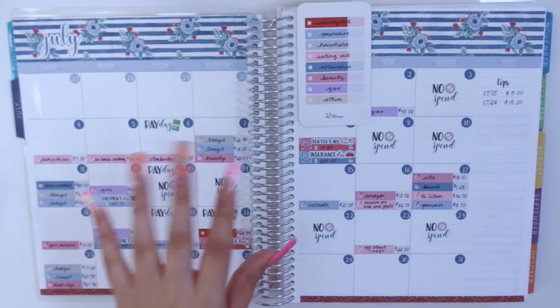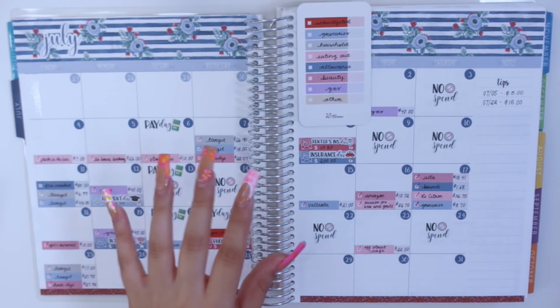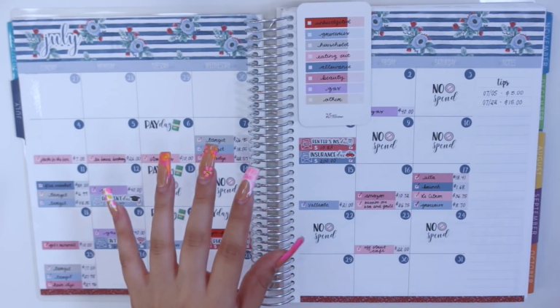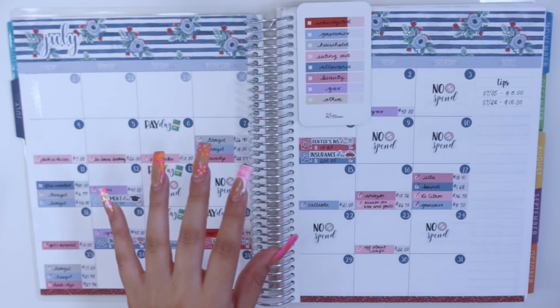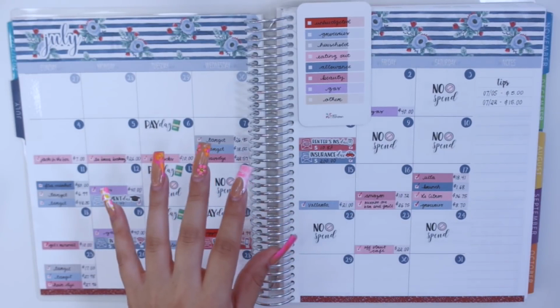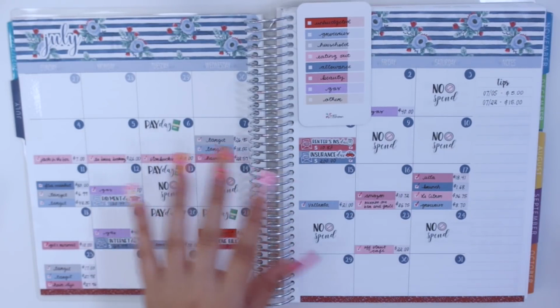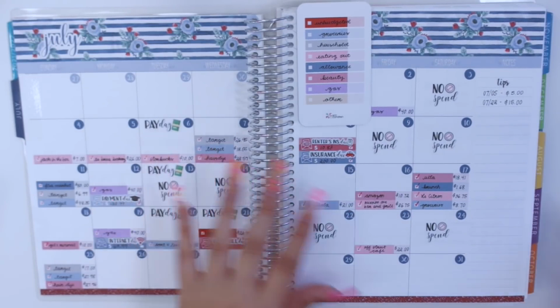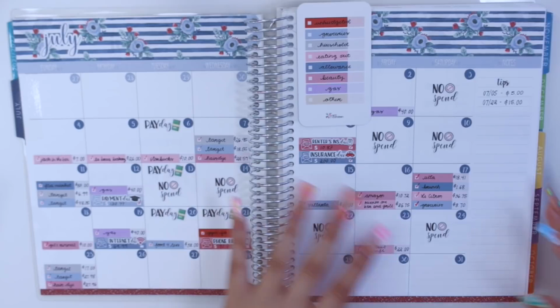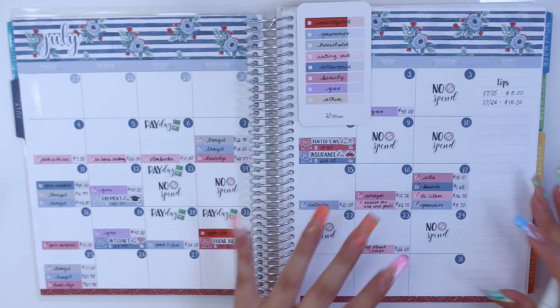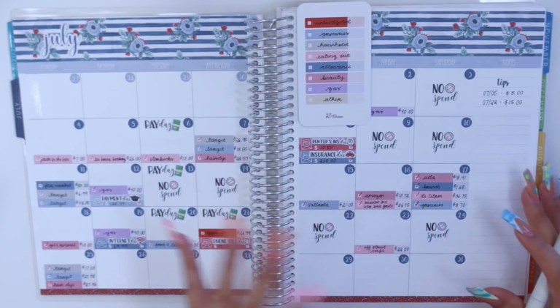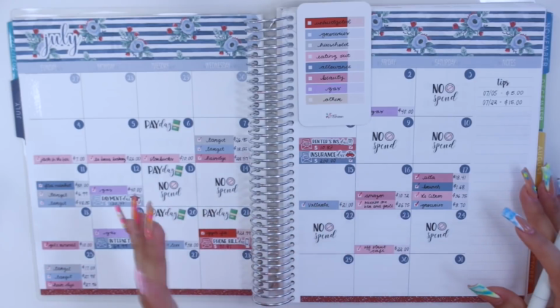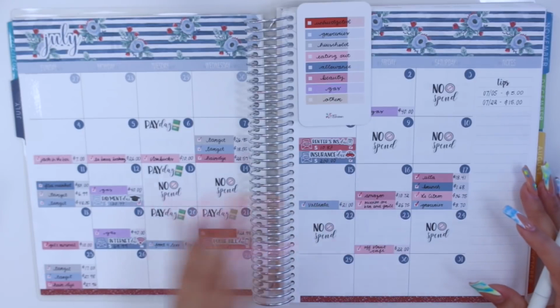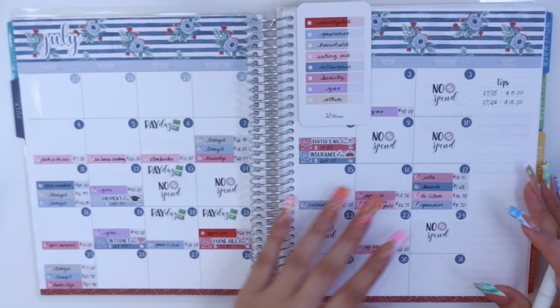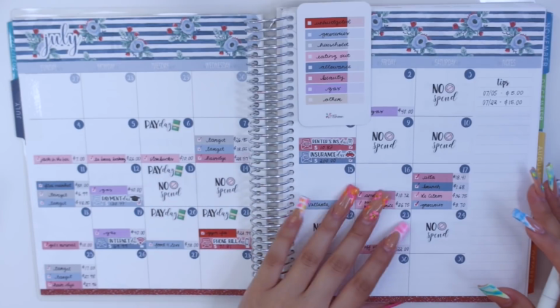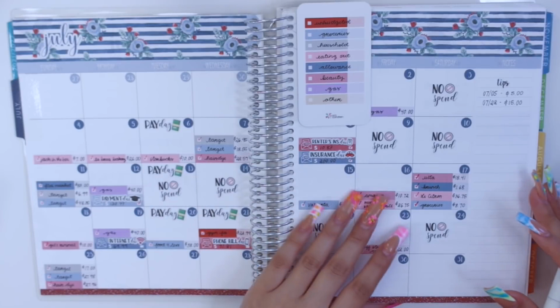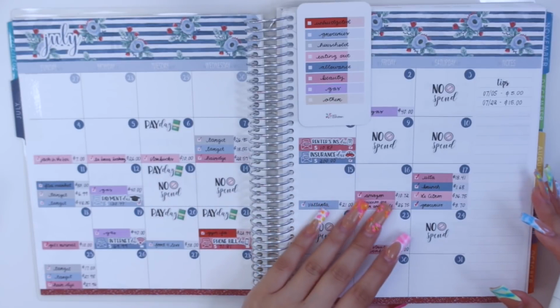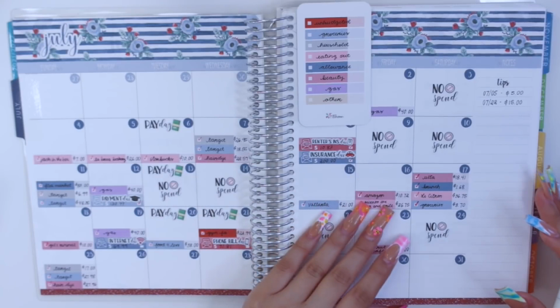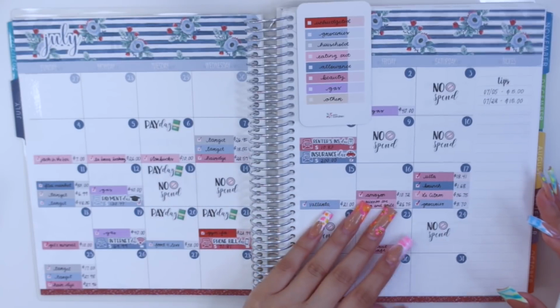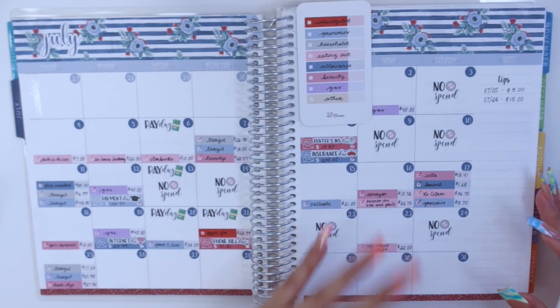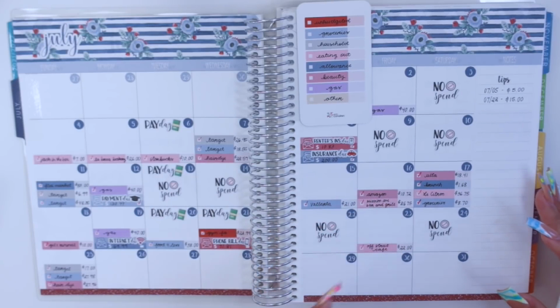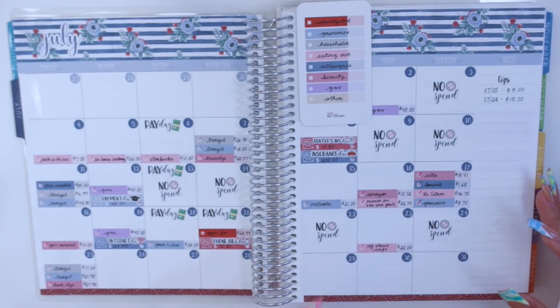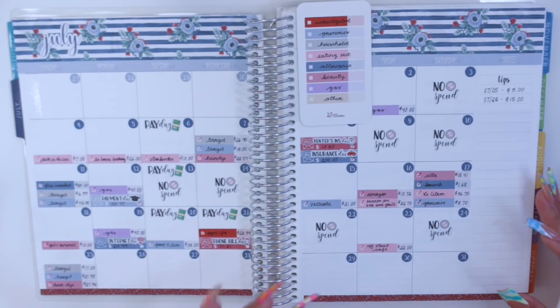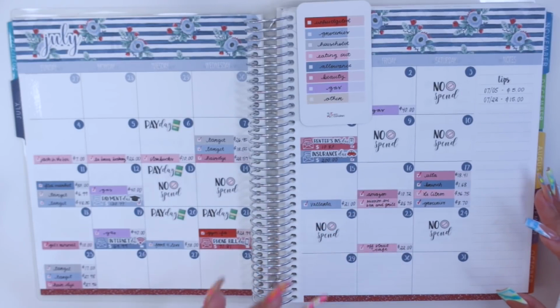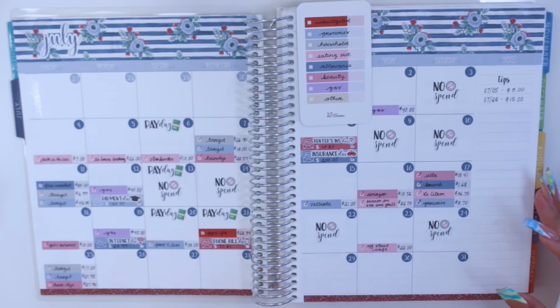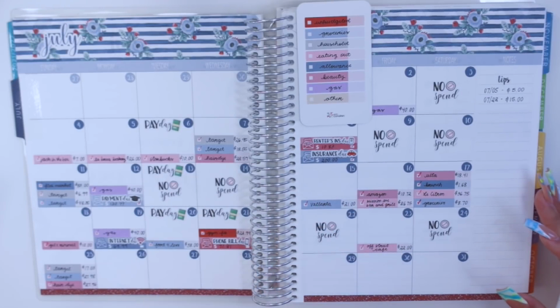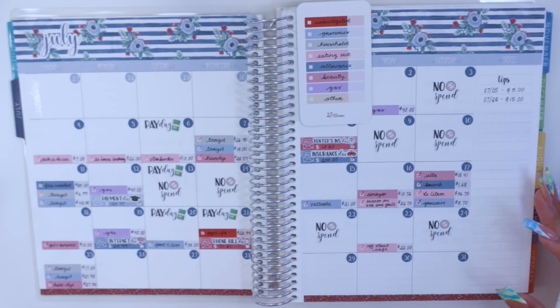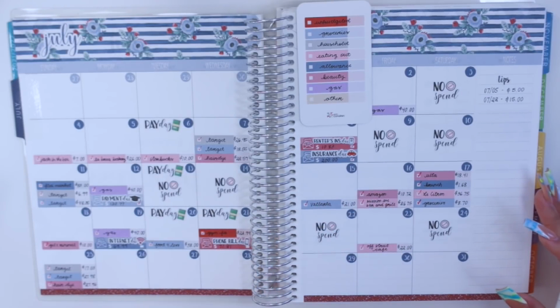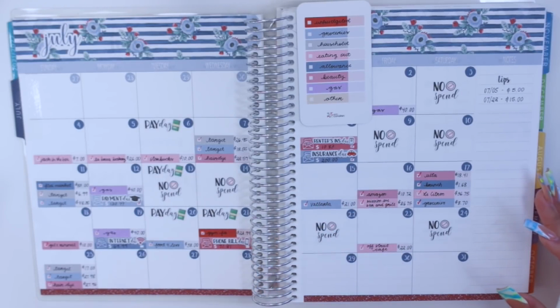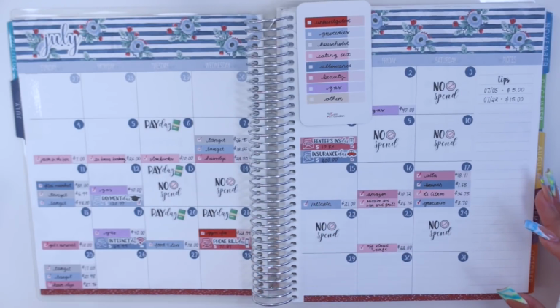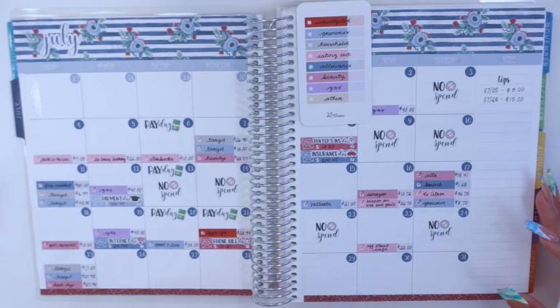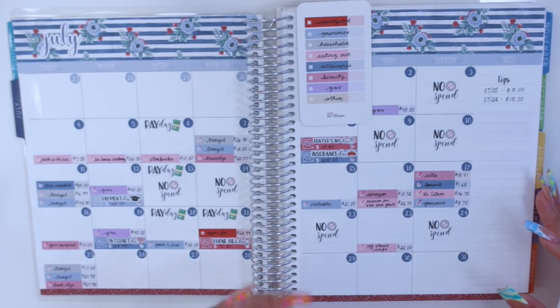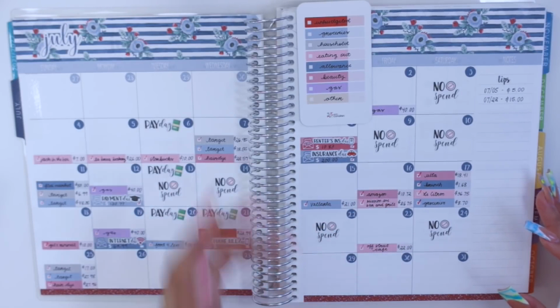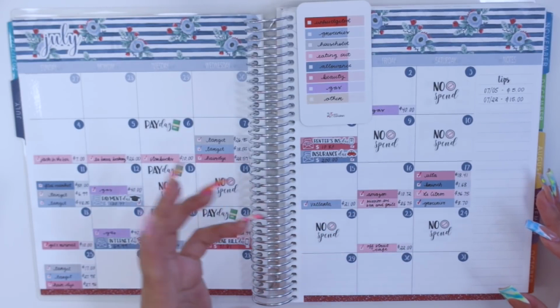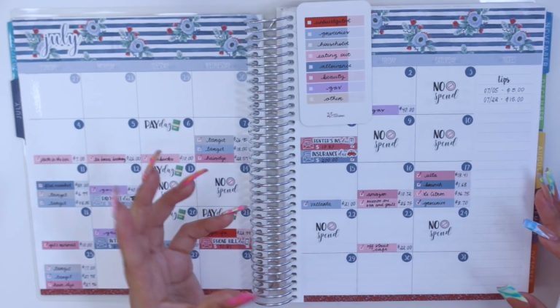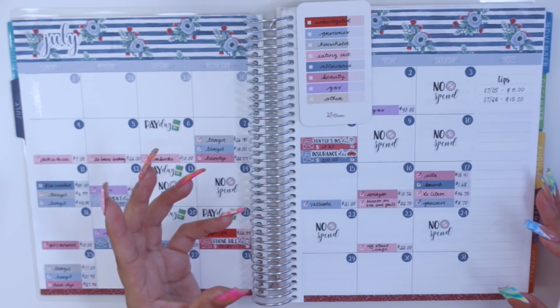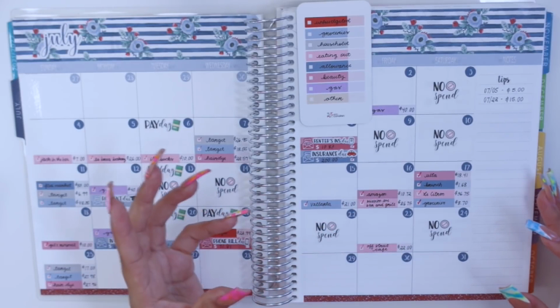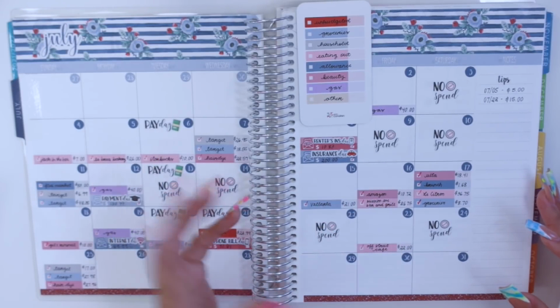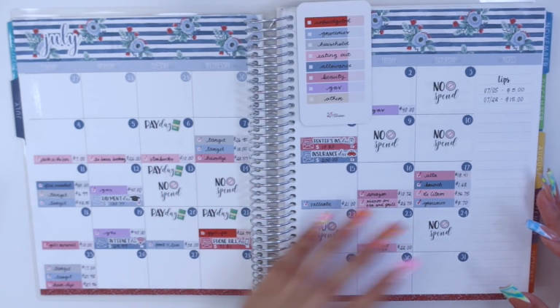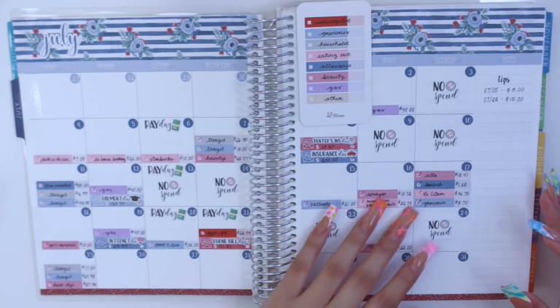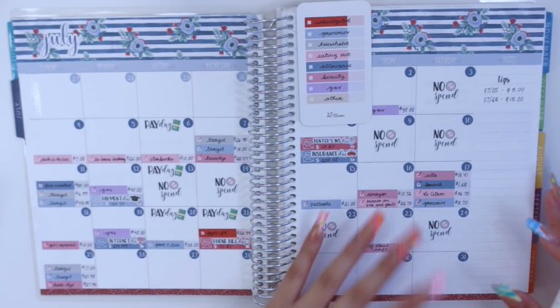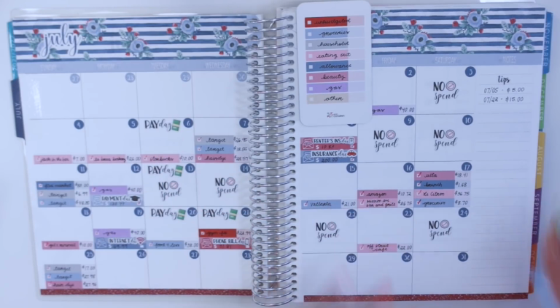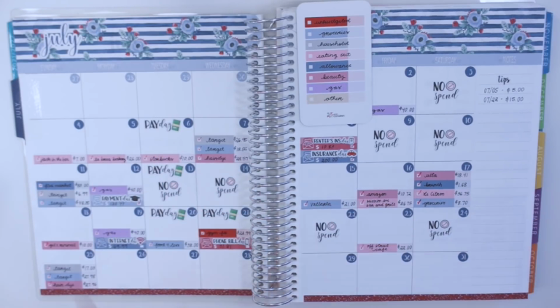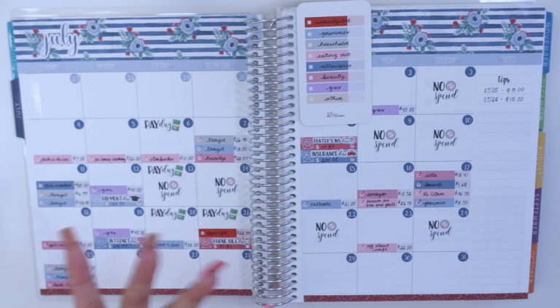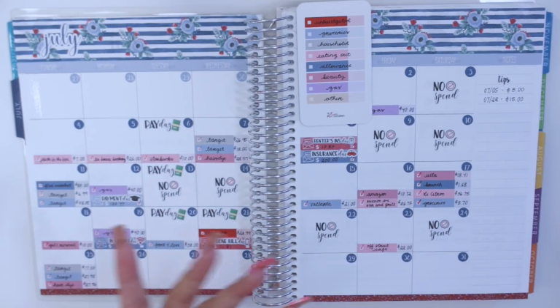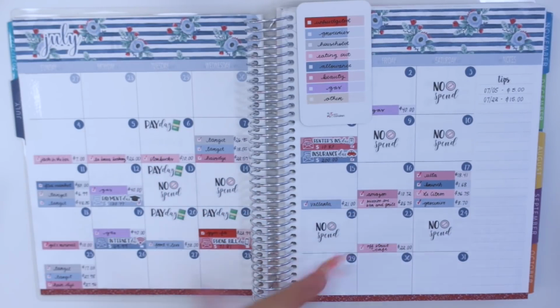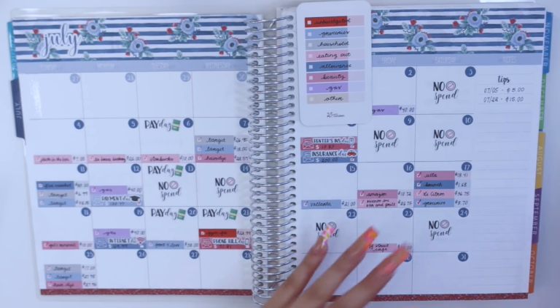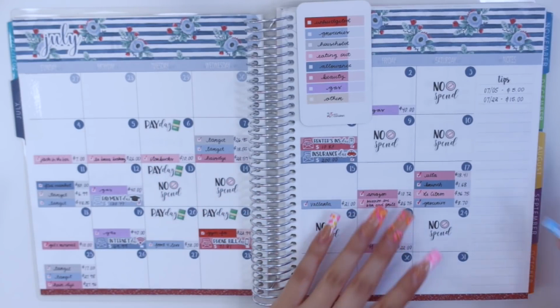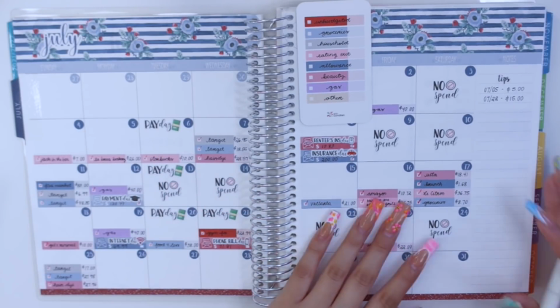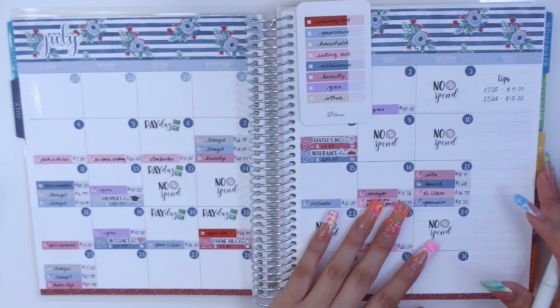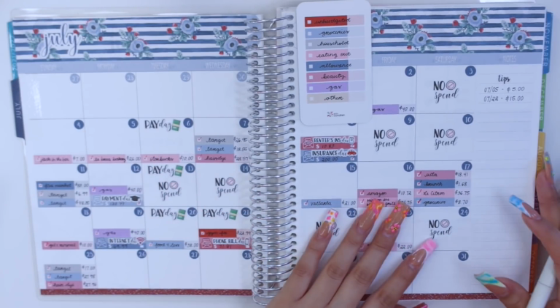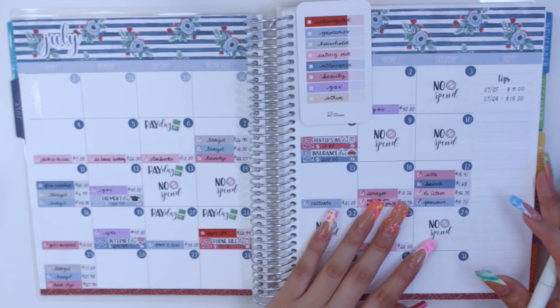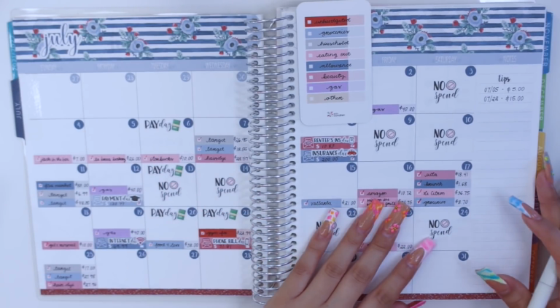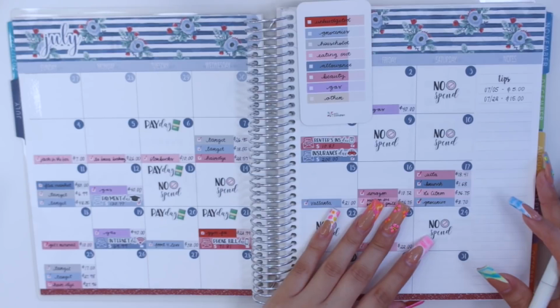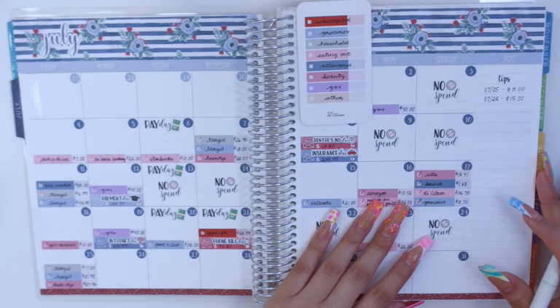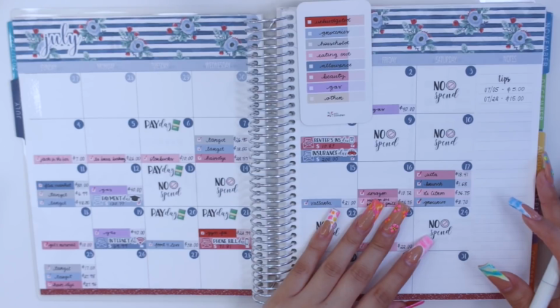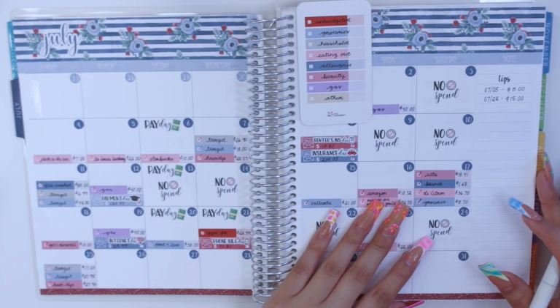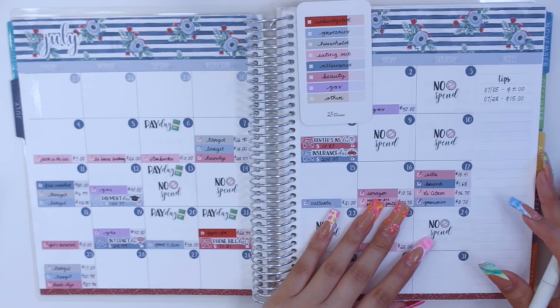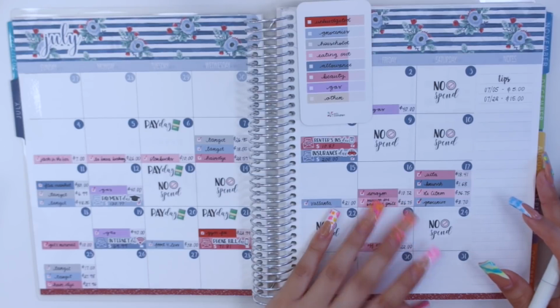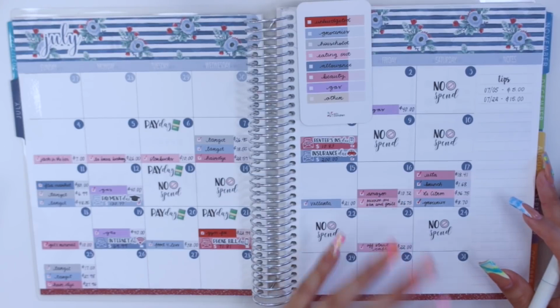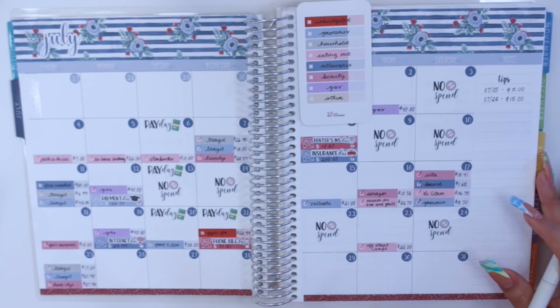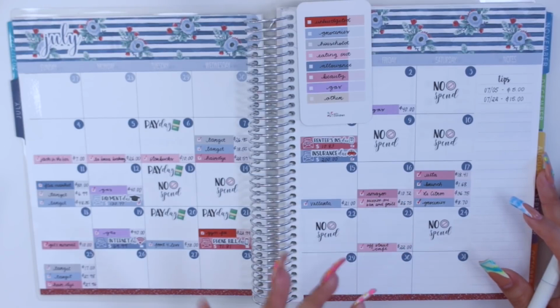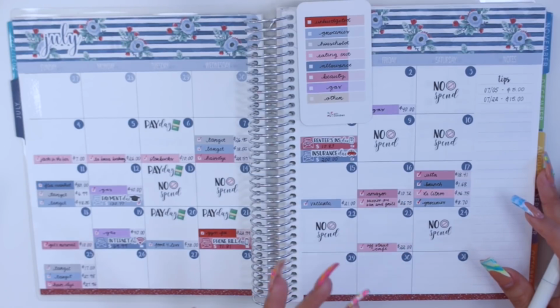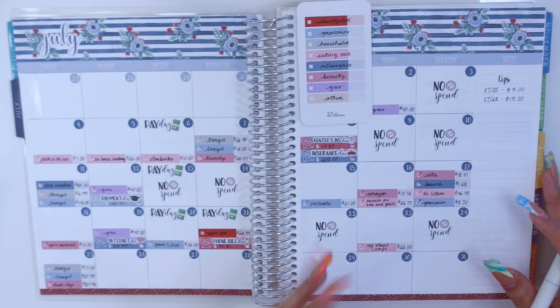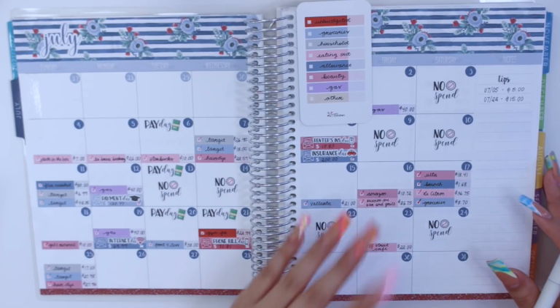I think I've also been putting this video on hold because I don't want to see exactly how much I spent or how over budget I've been.